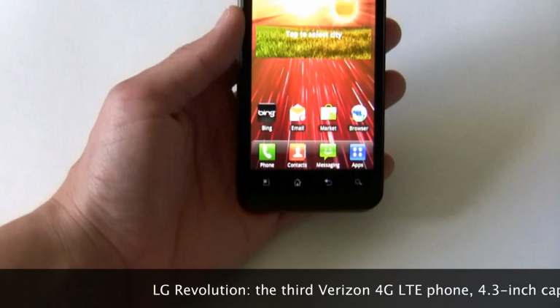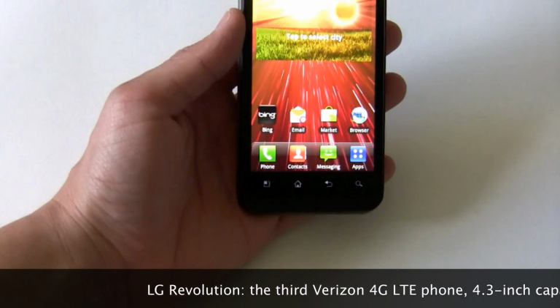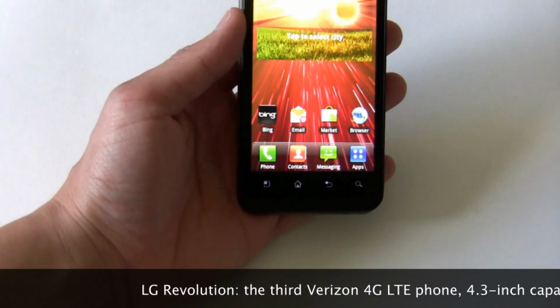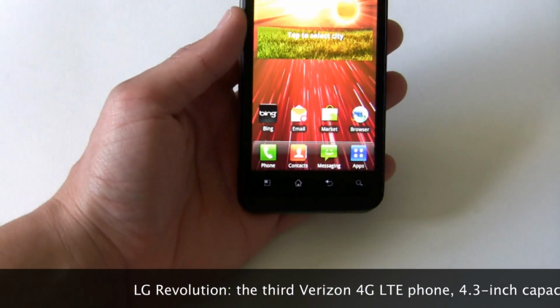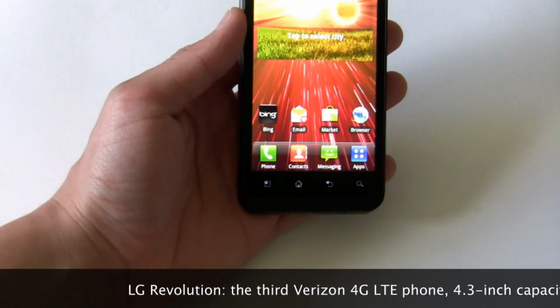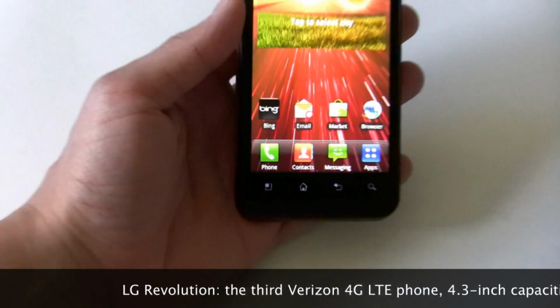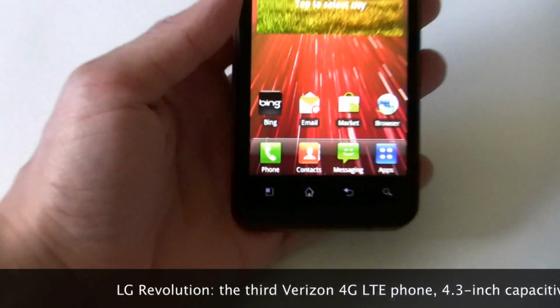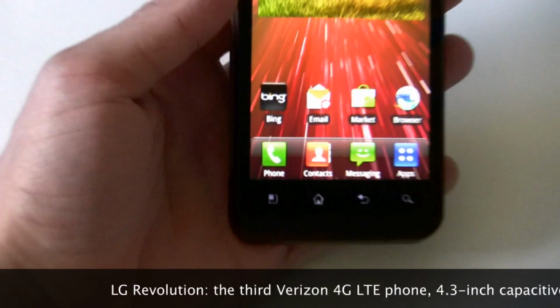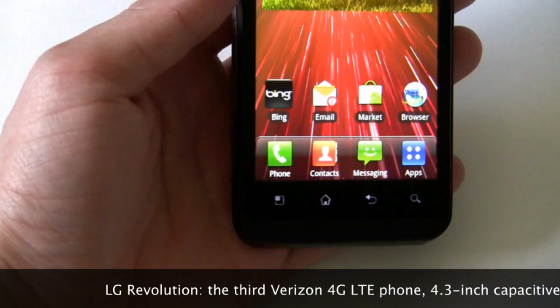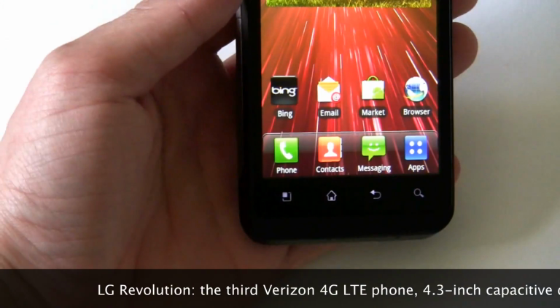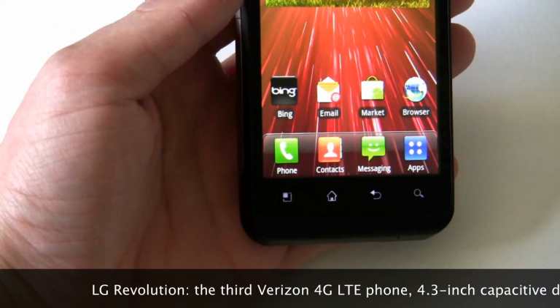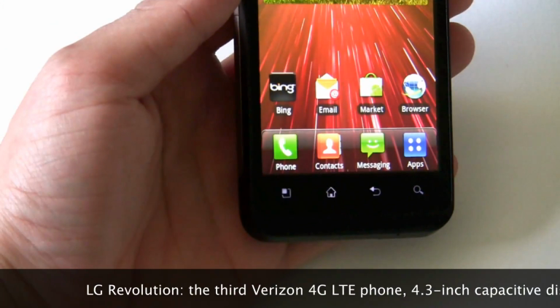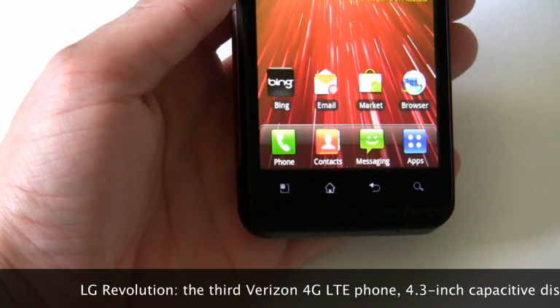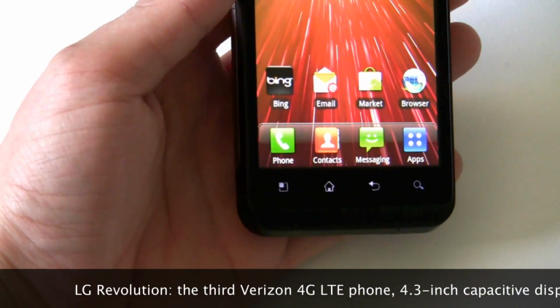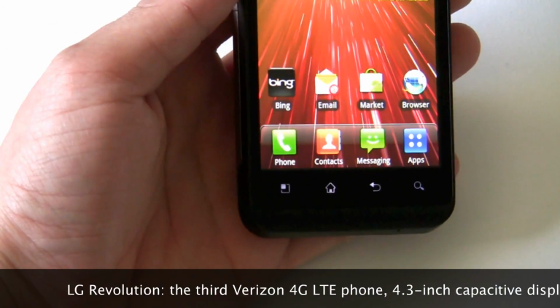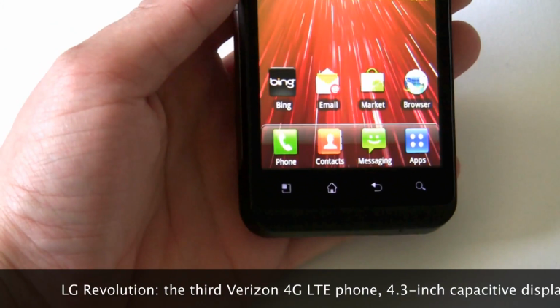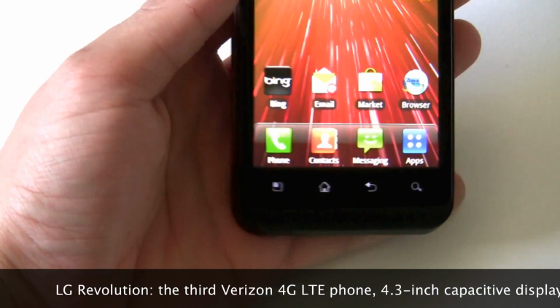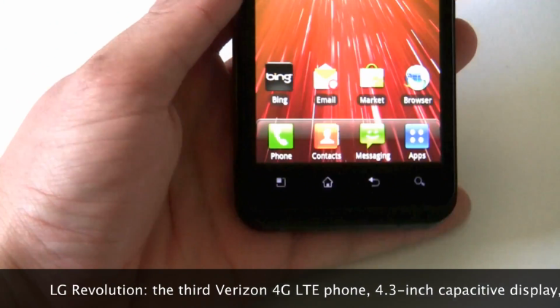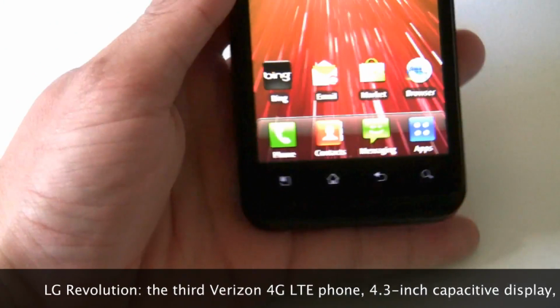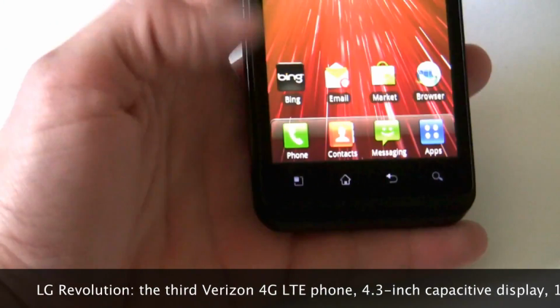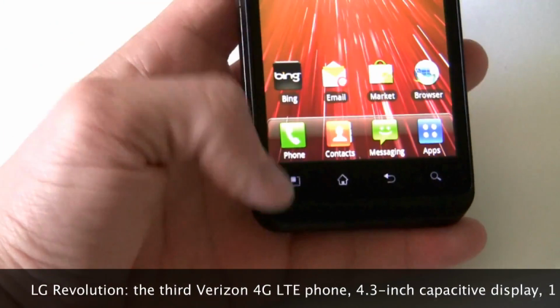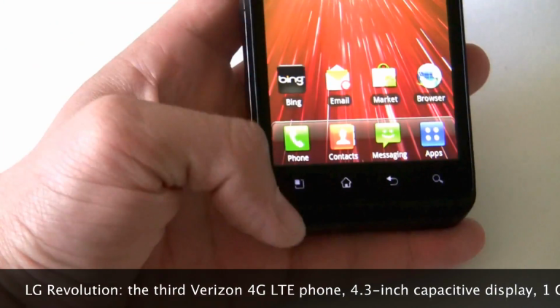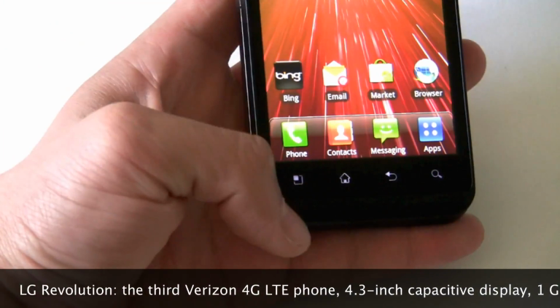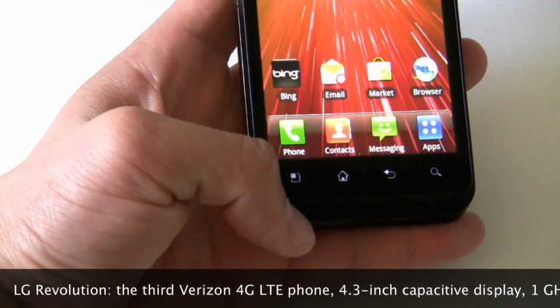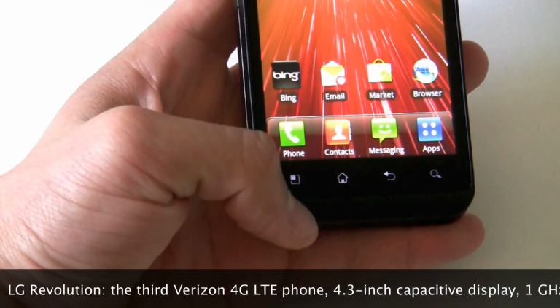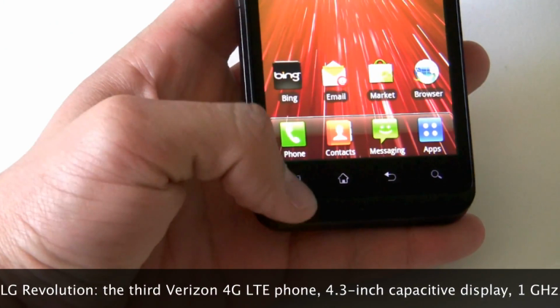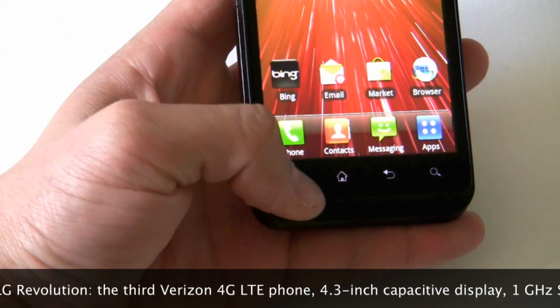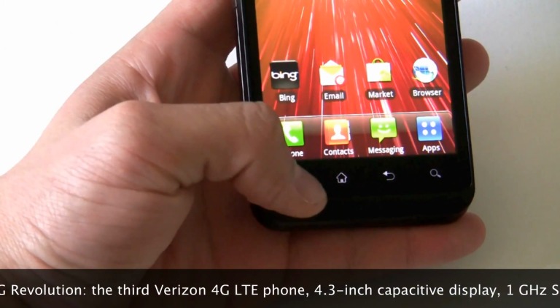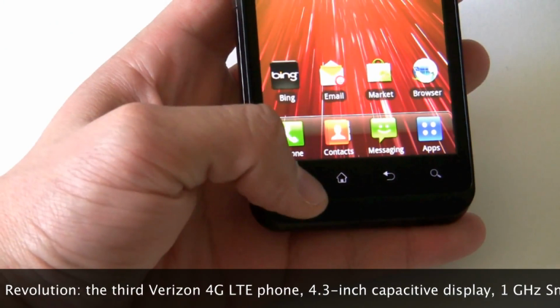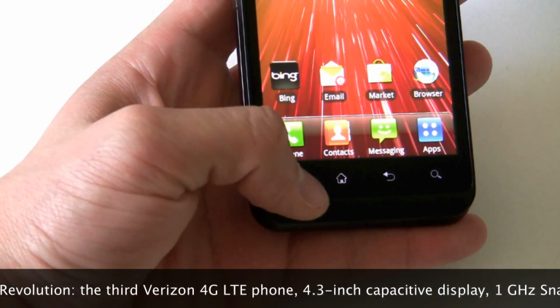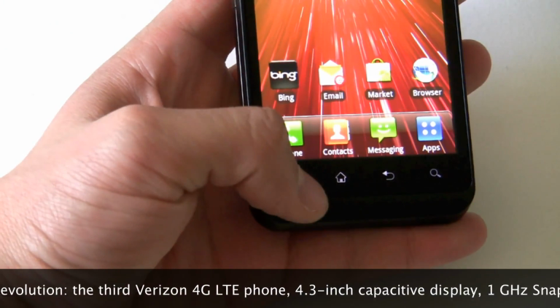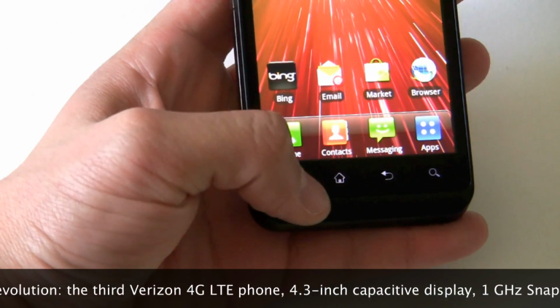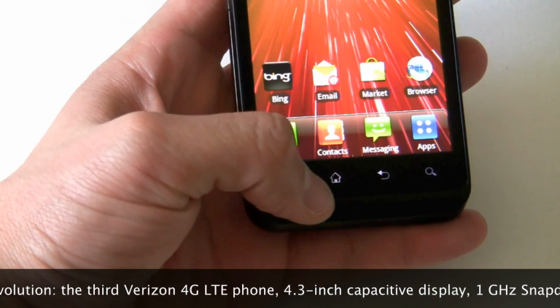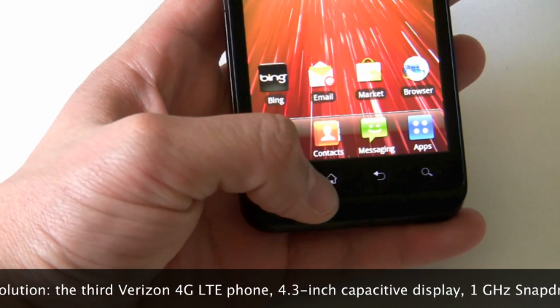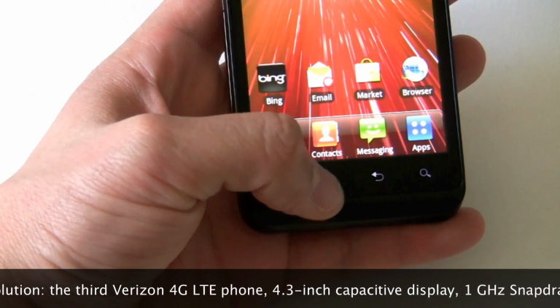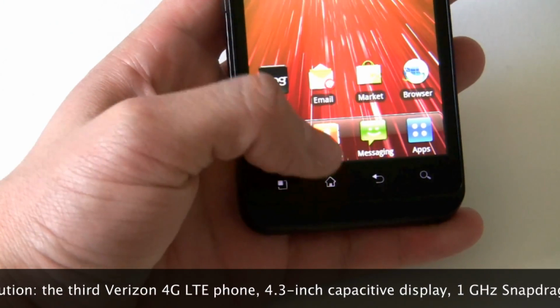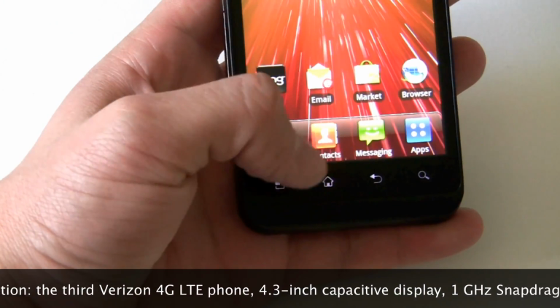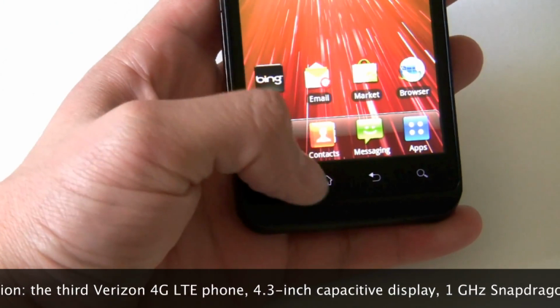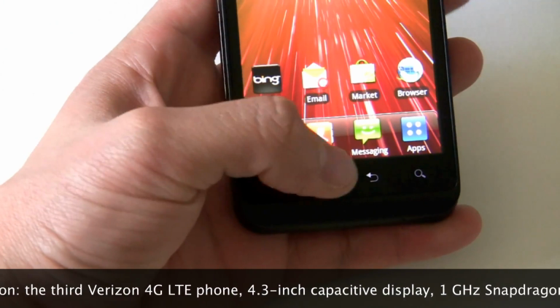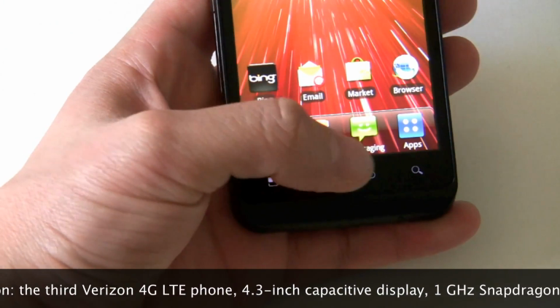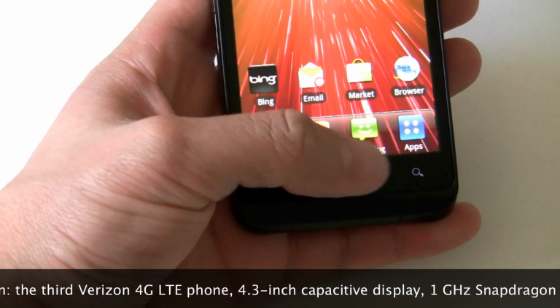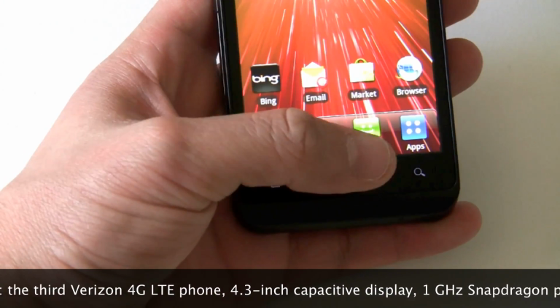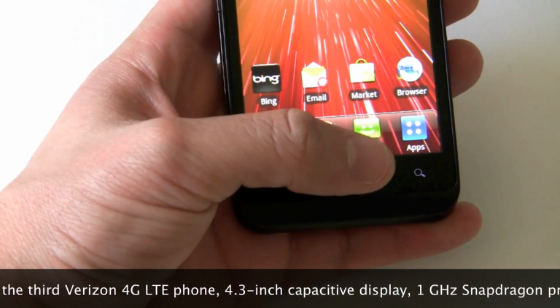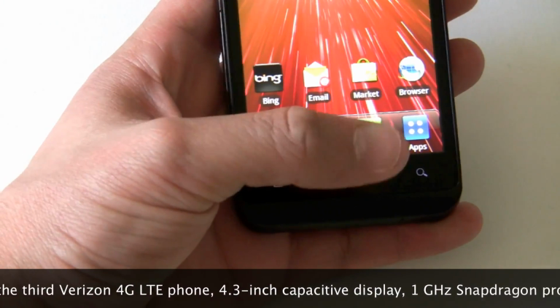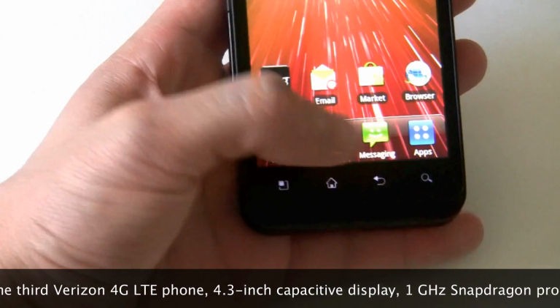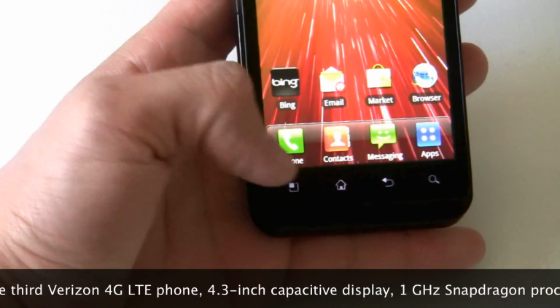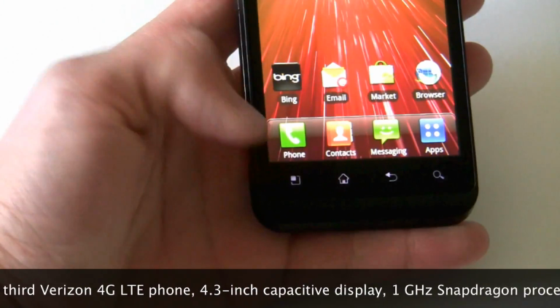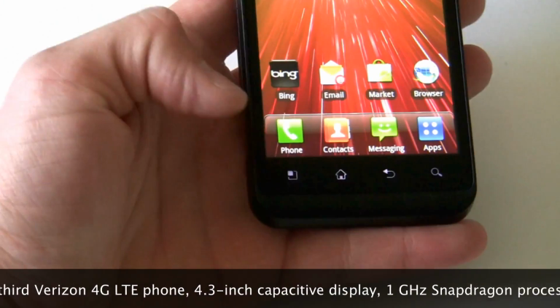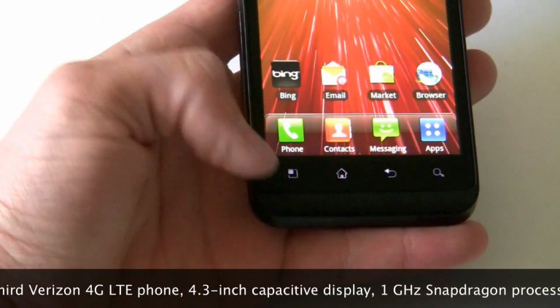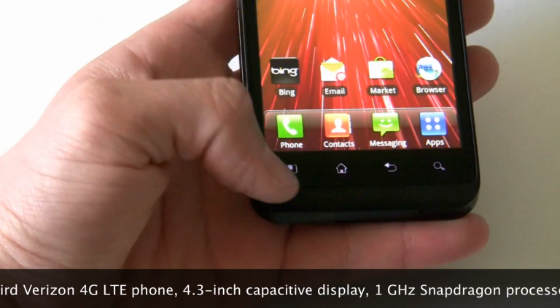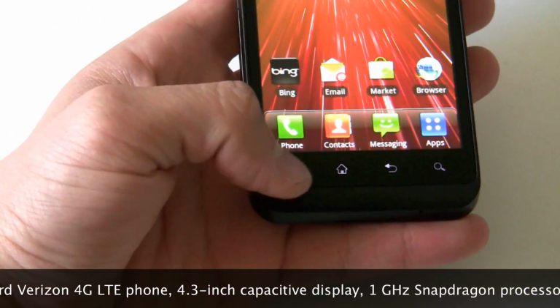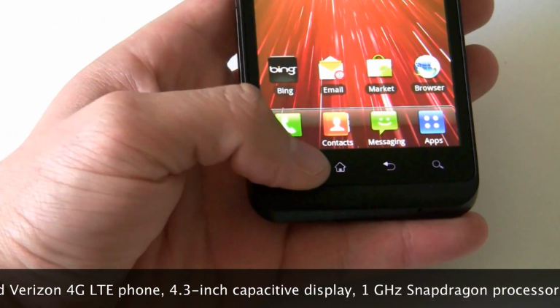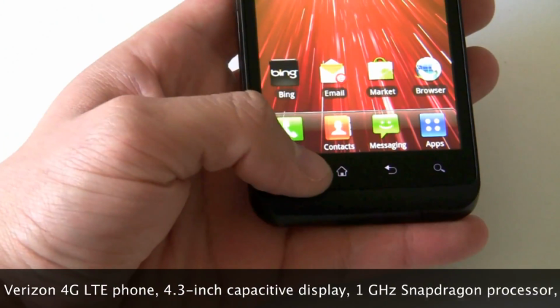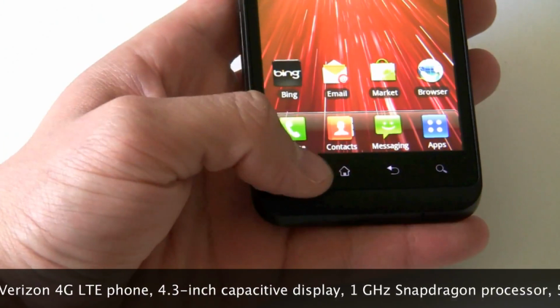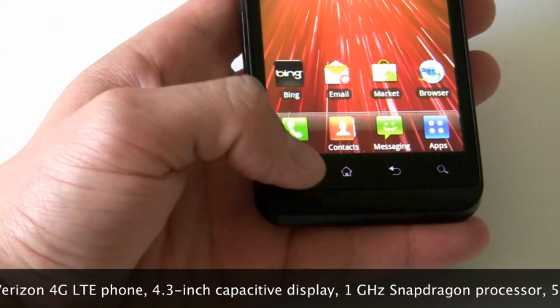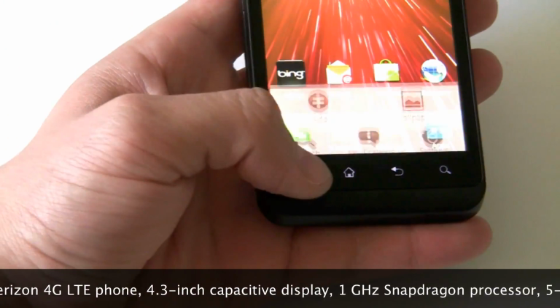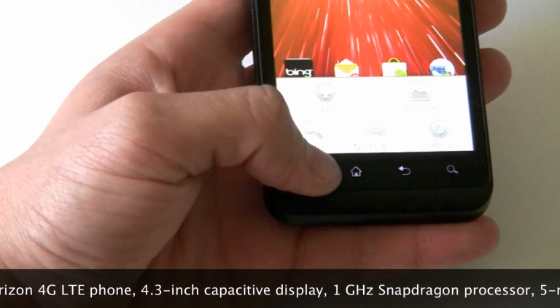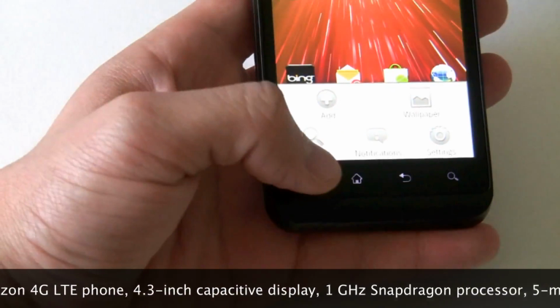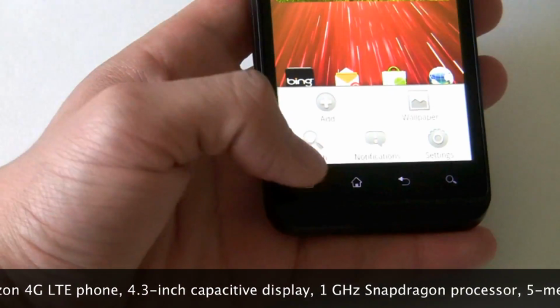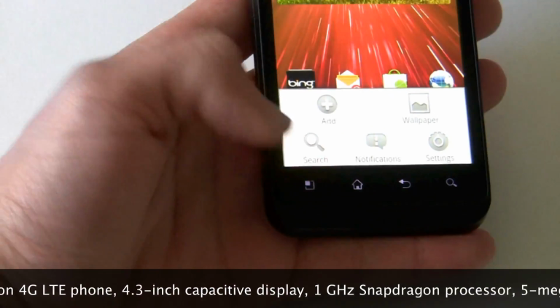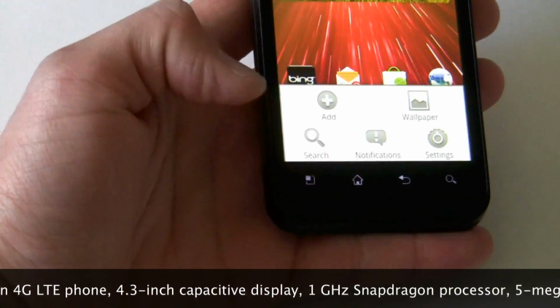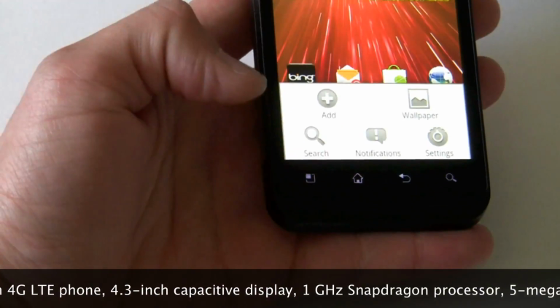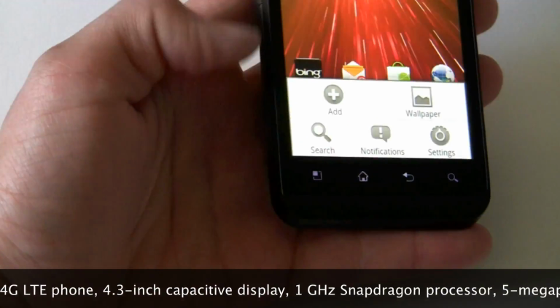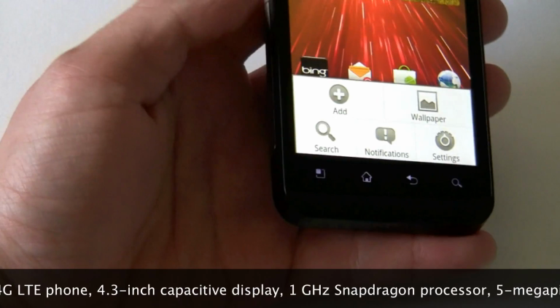On the bottom you have your standard Android buttons: Menu, Home, Back, and Search. These are capacitive buttons.